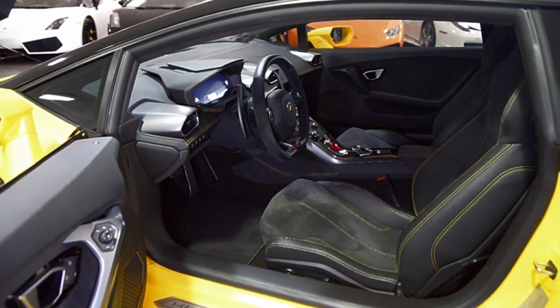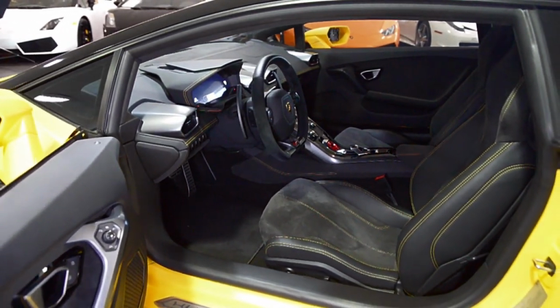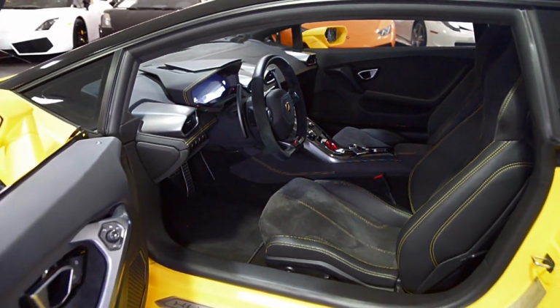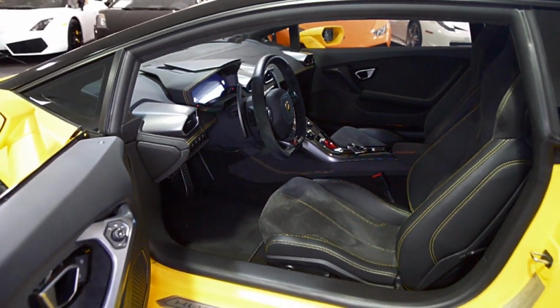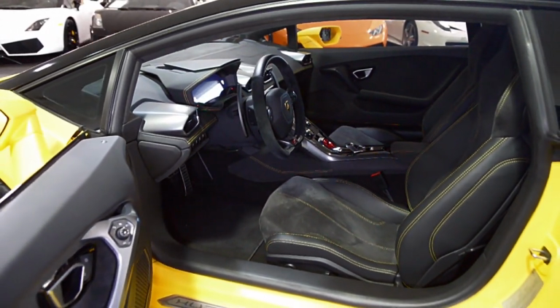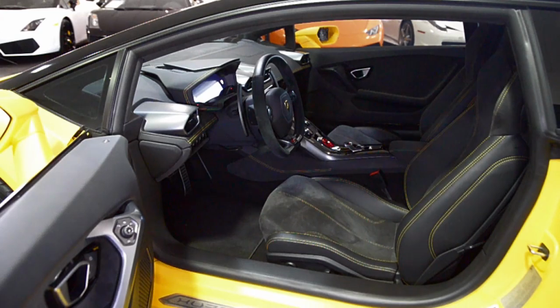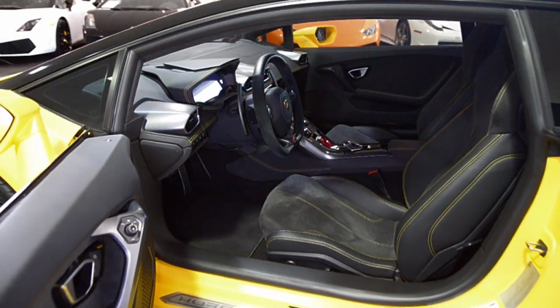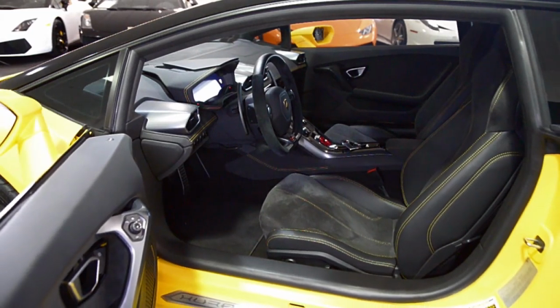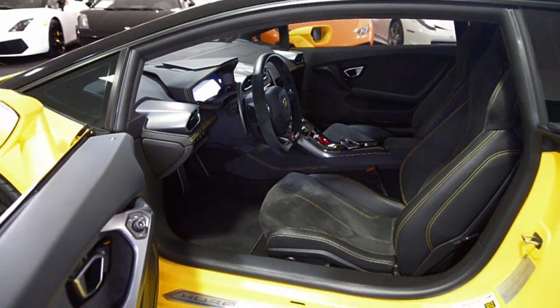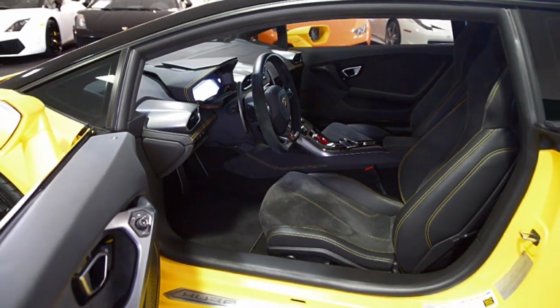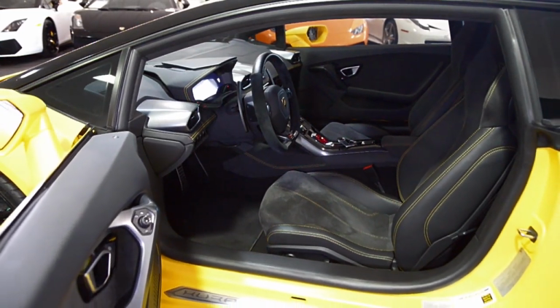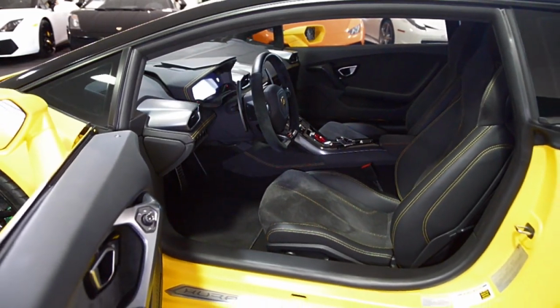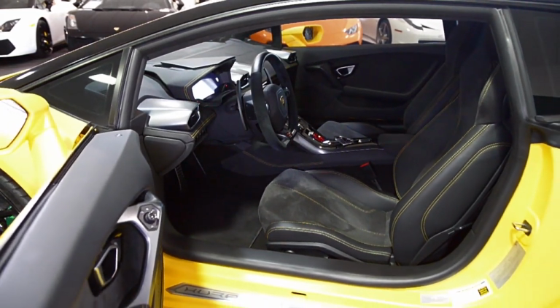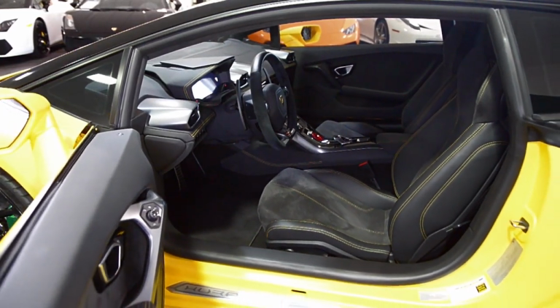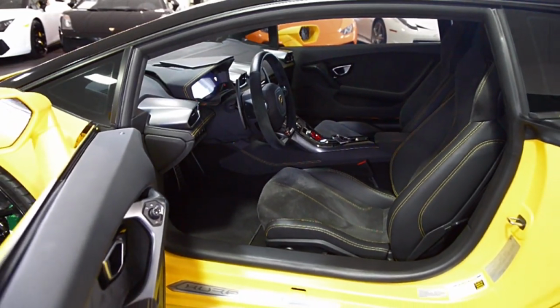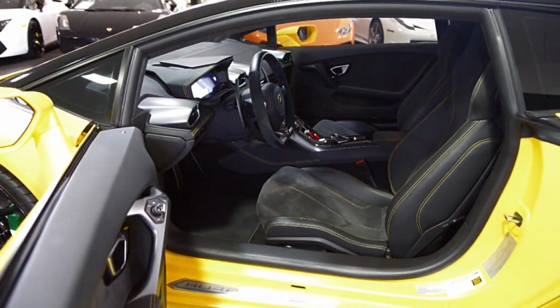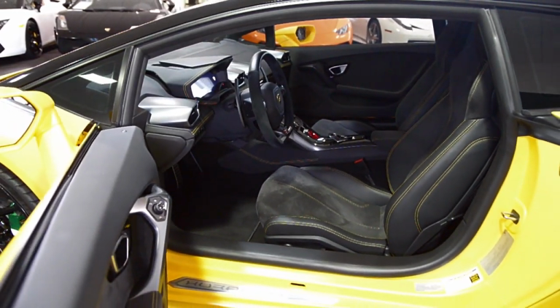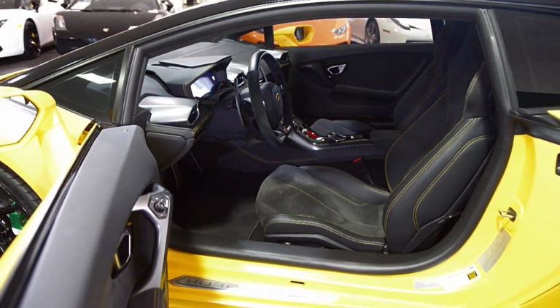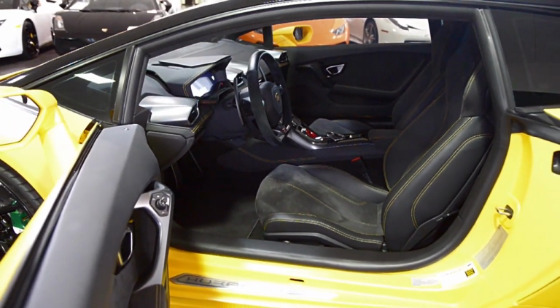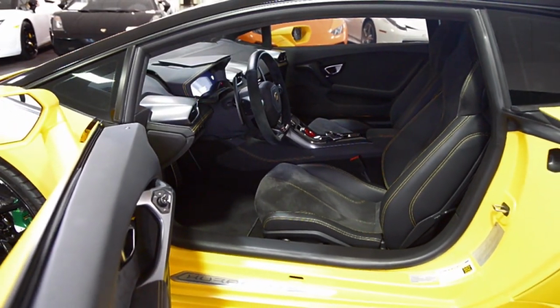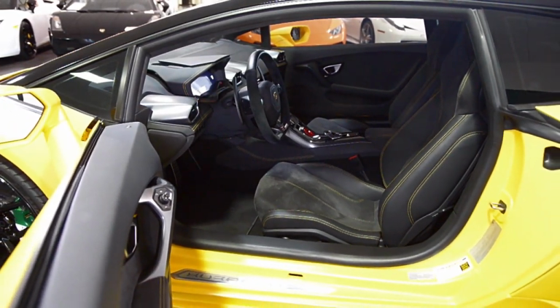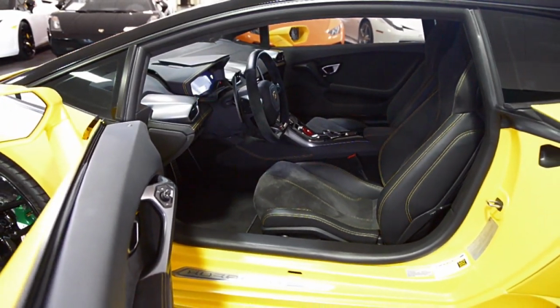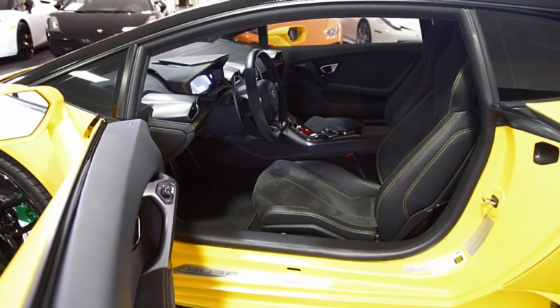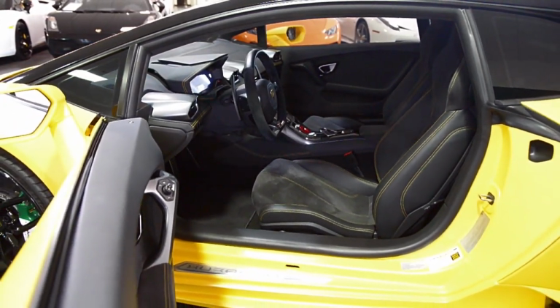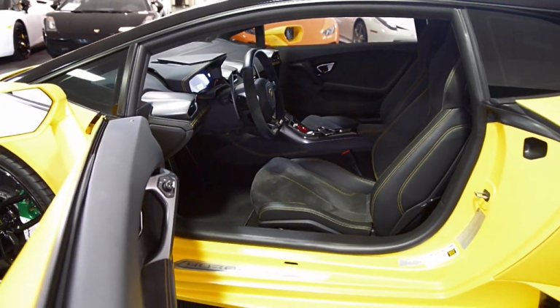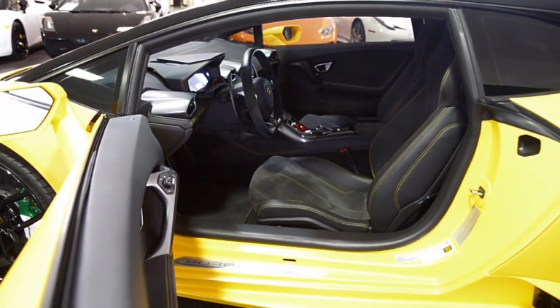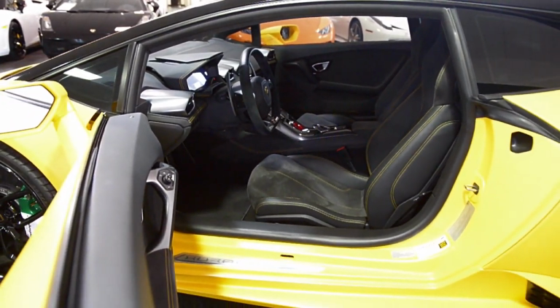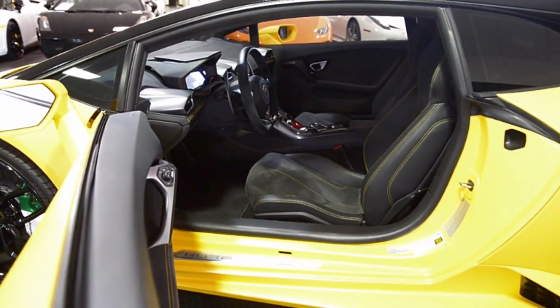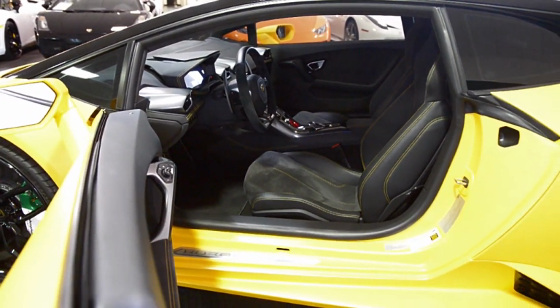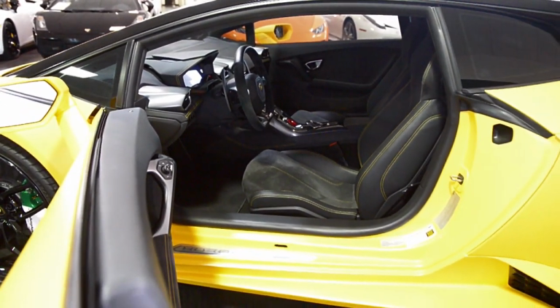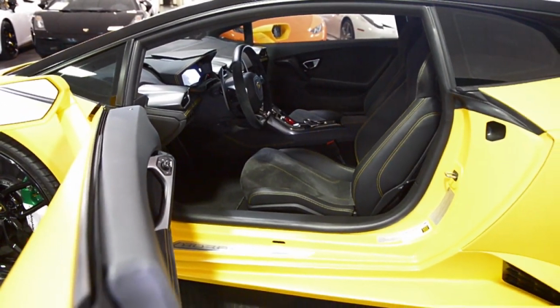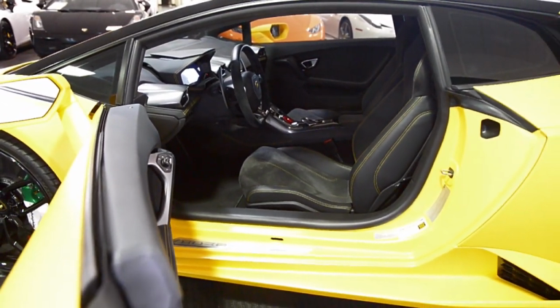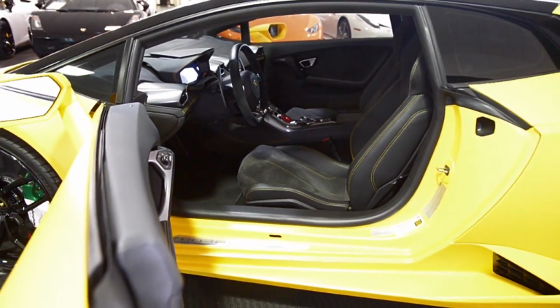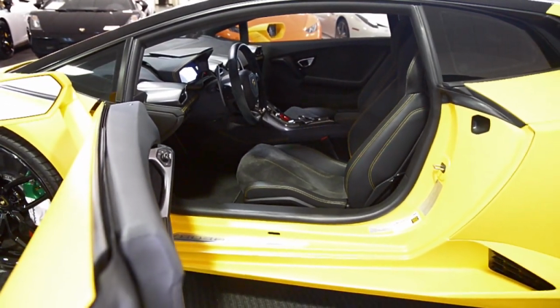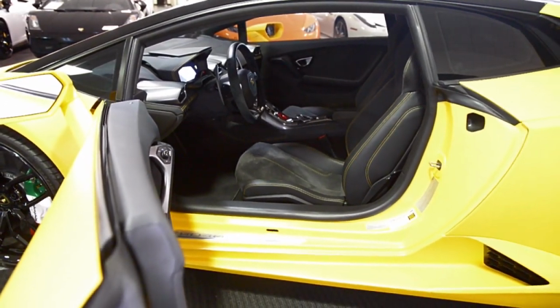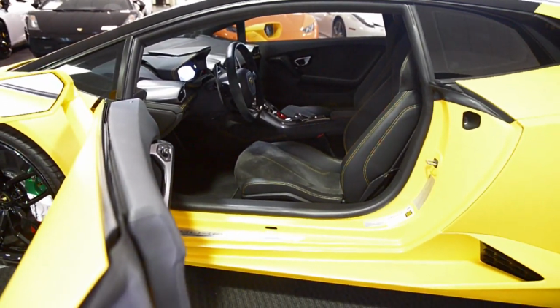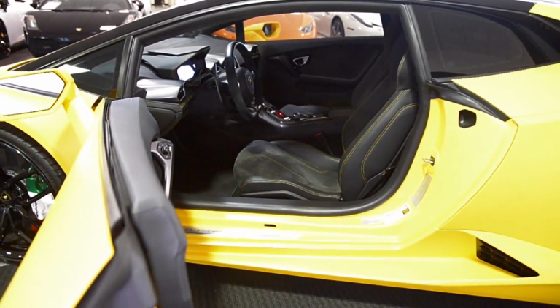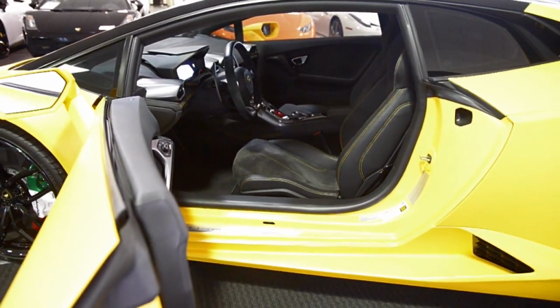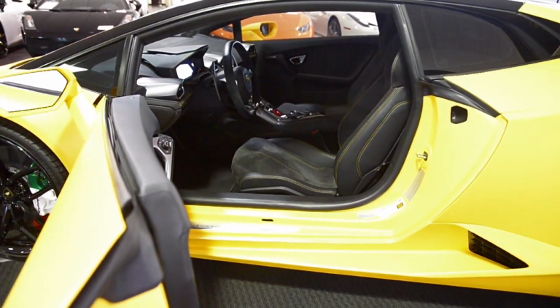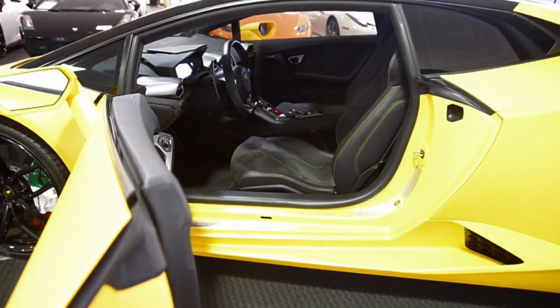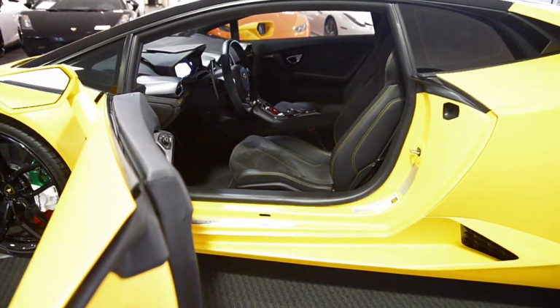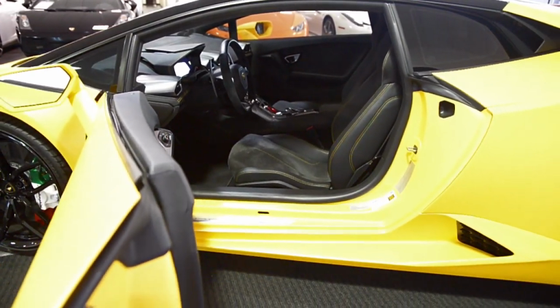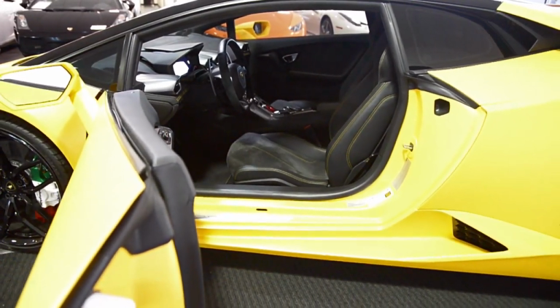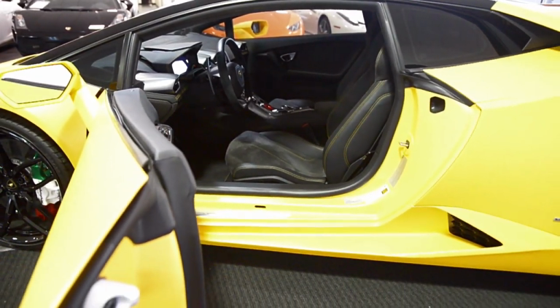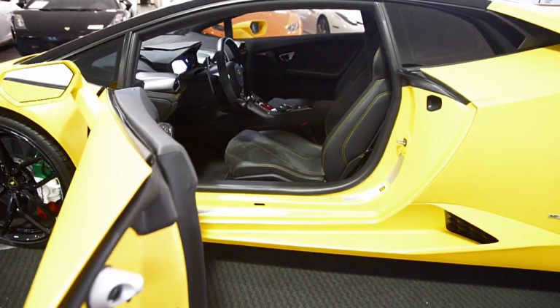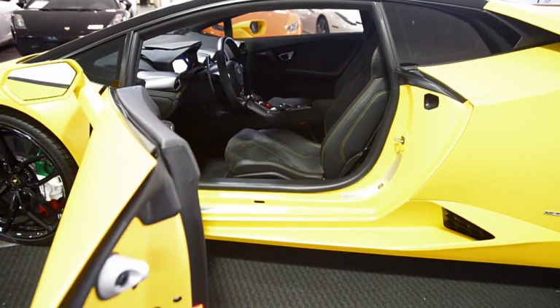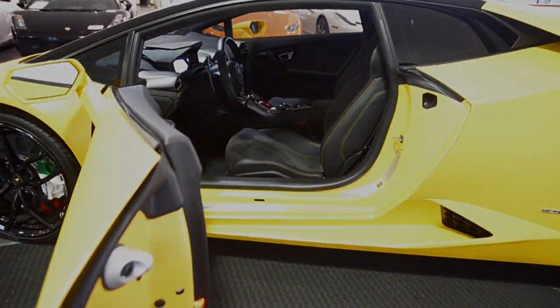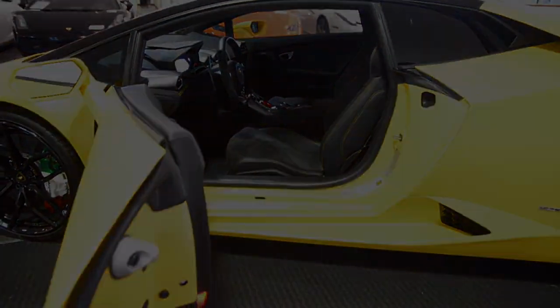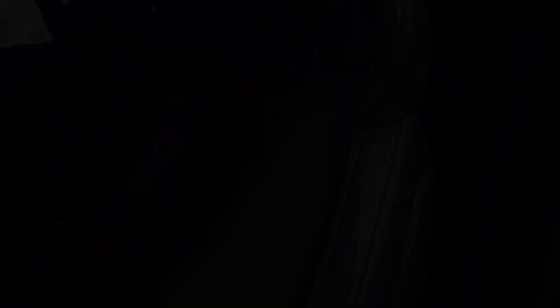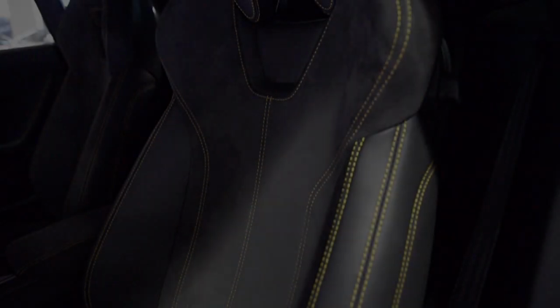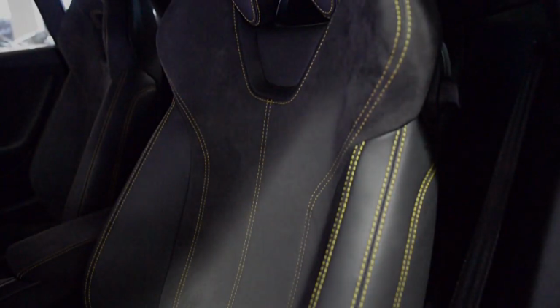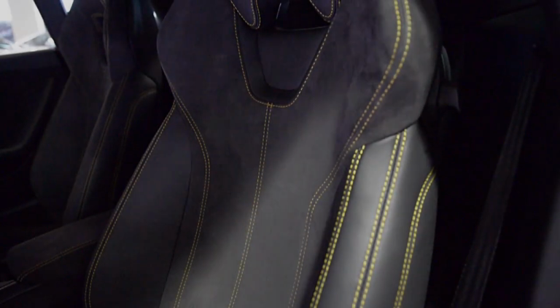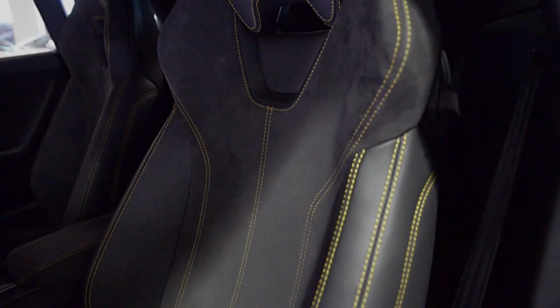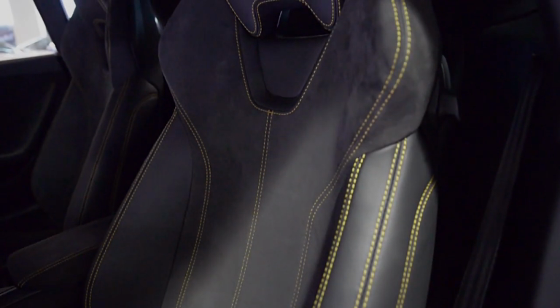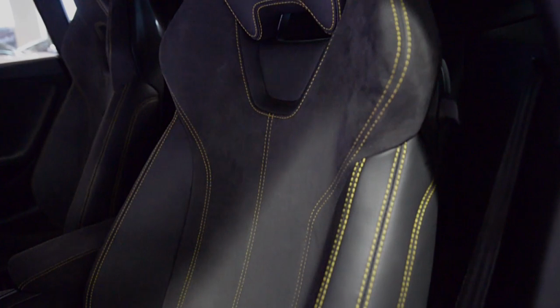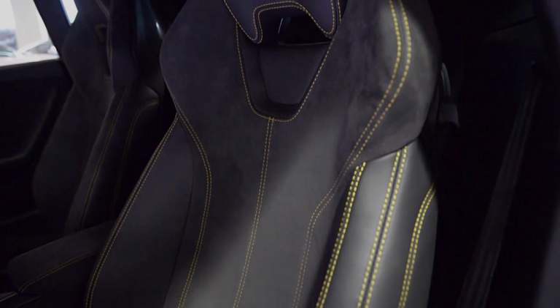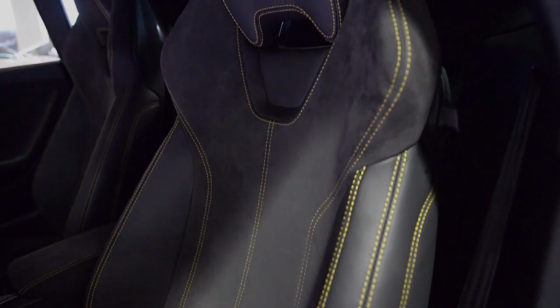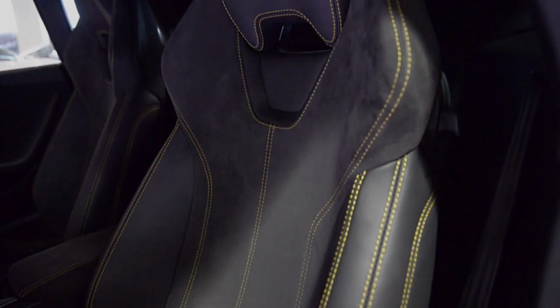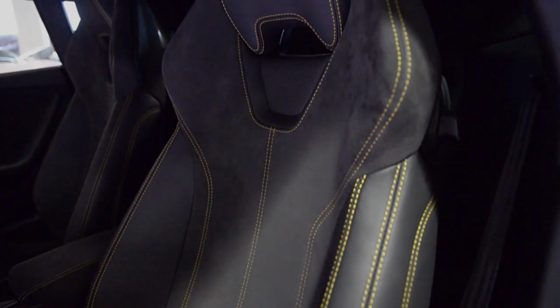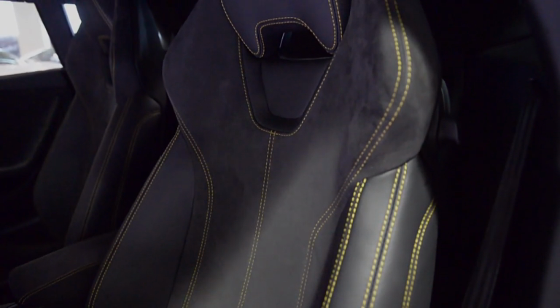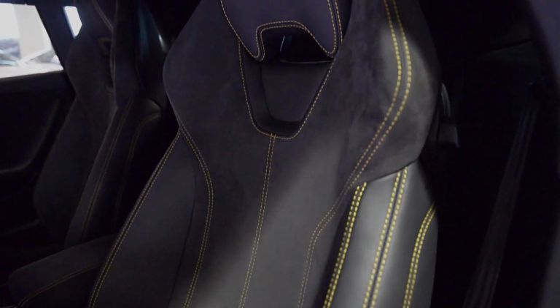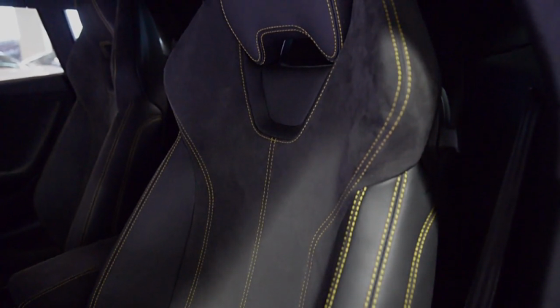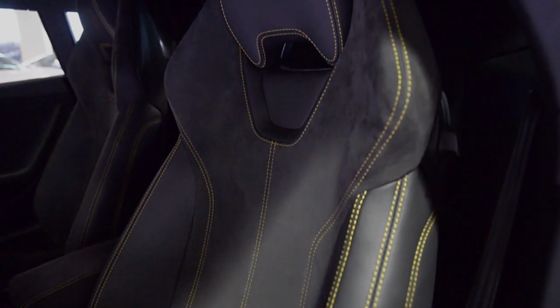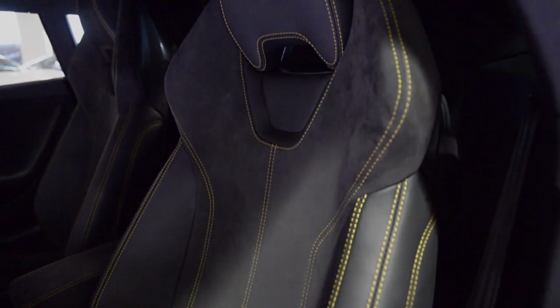This car is finished in a beautiful yellow Oris exterior color, with nero-day leather and alcantara interior with yellow contrast stitching throughout.